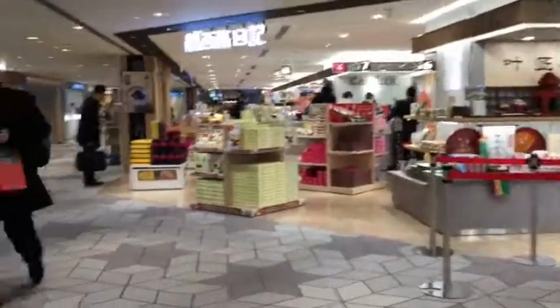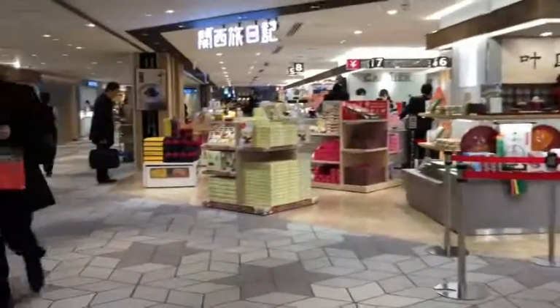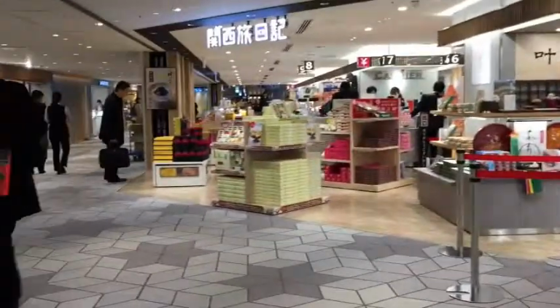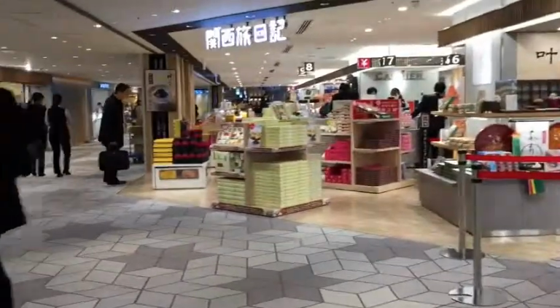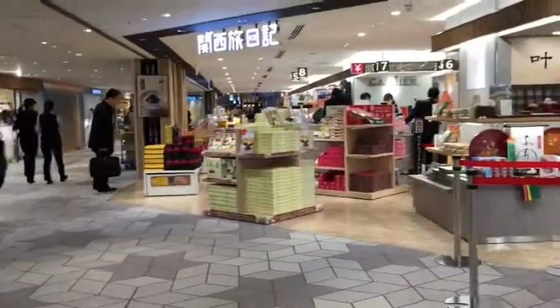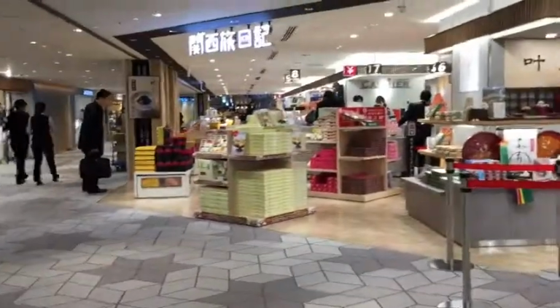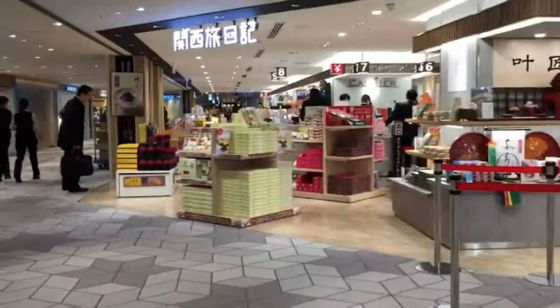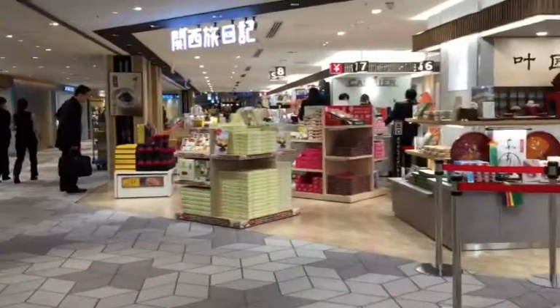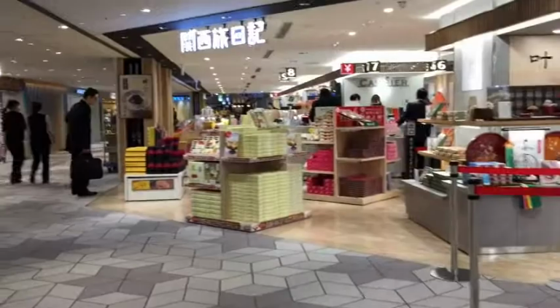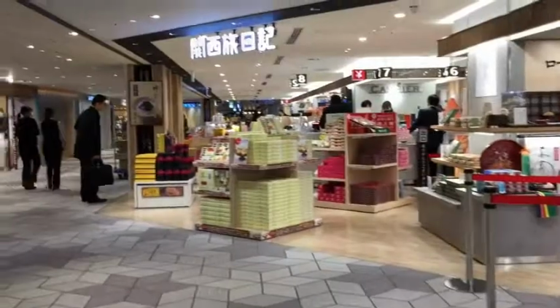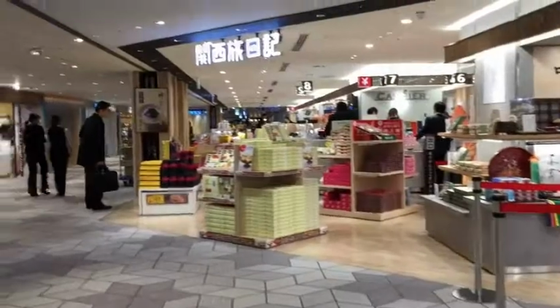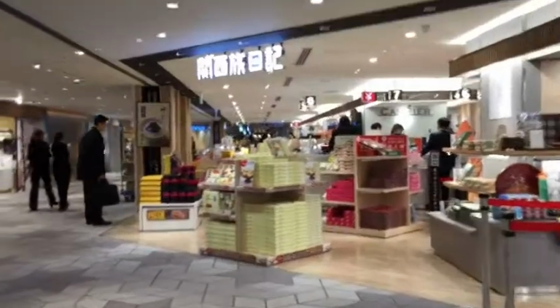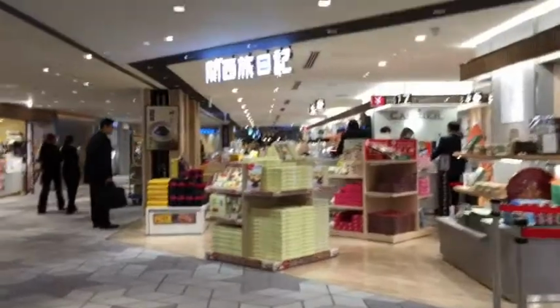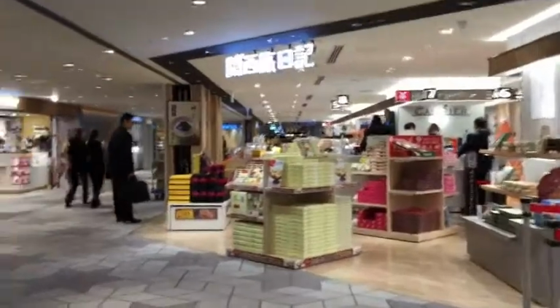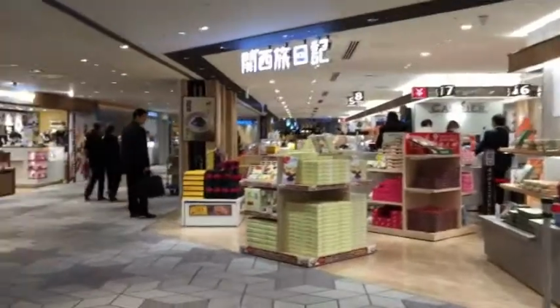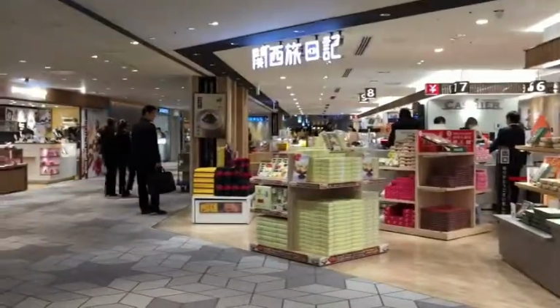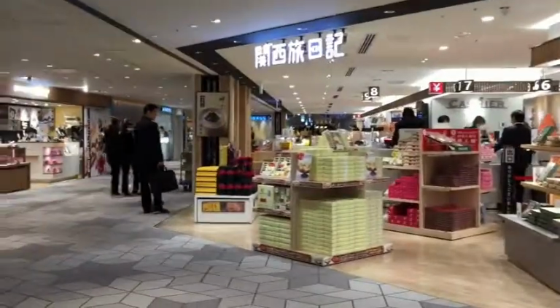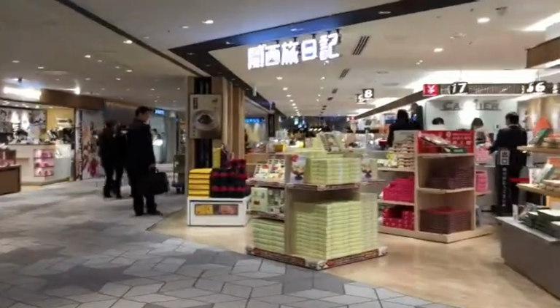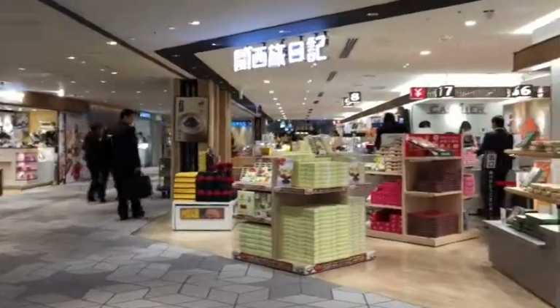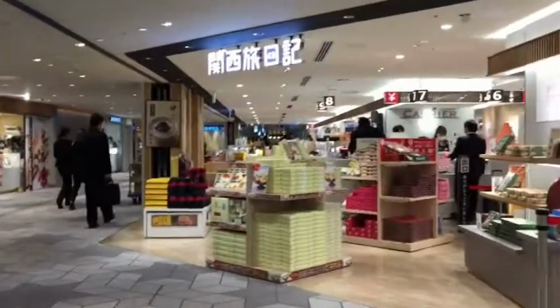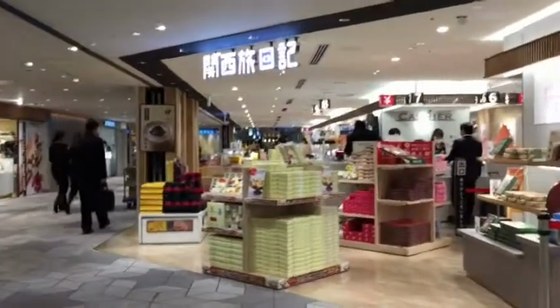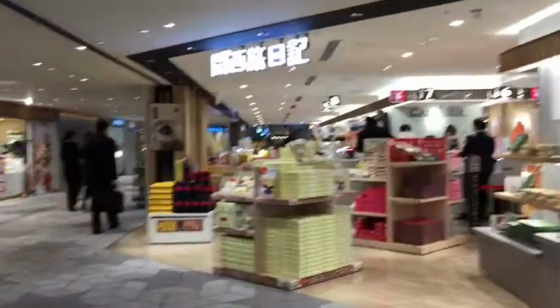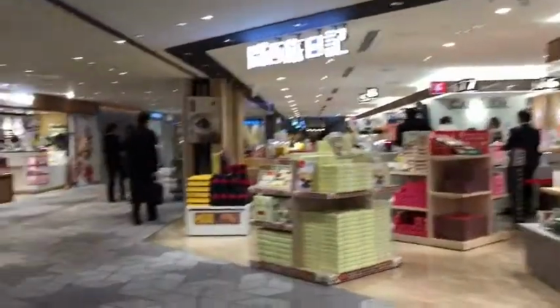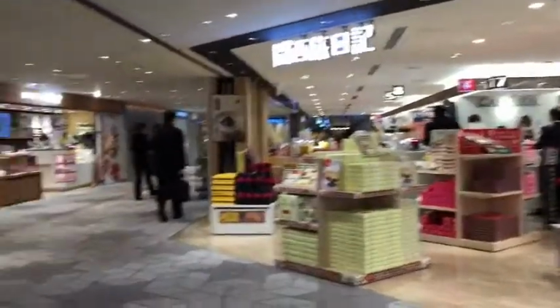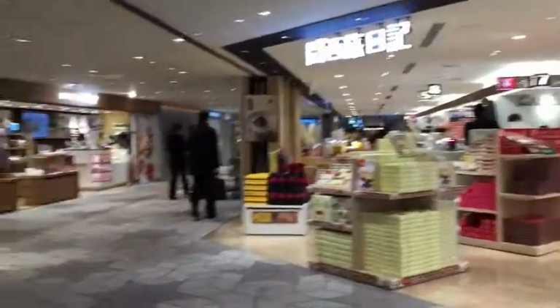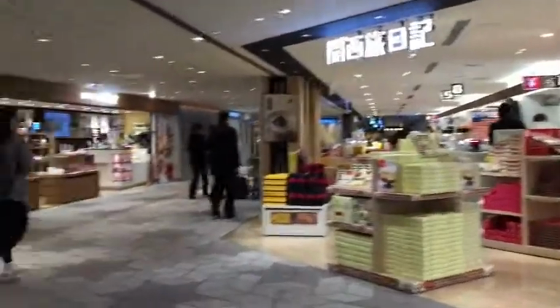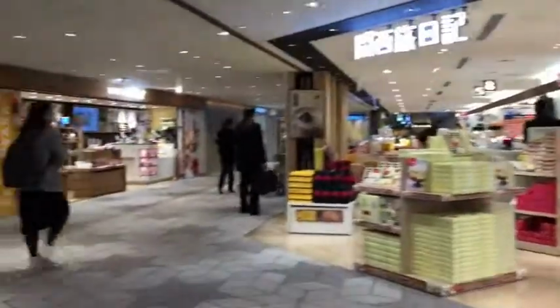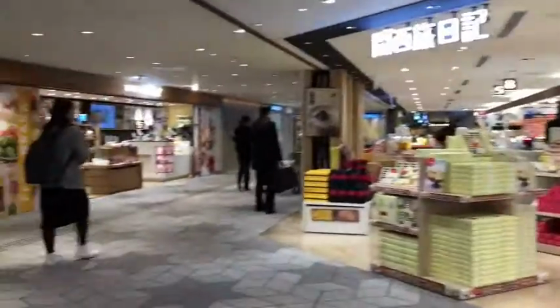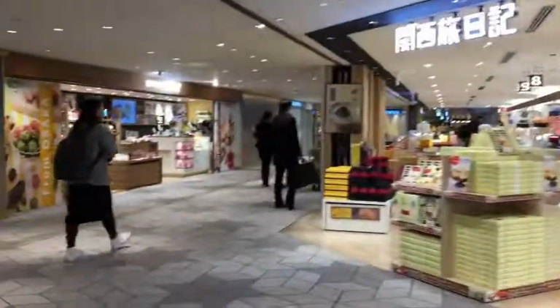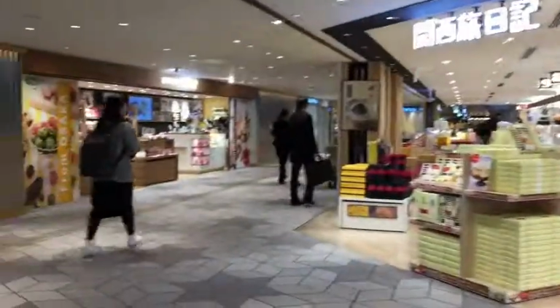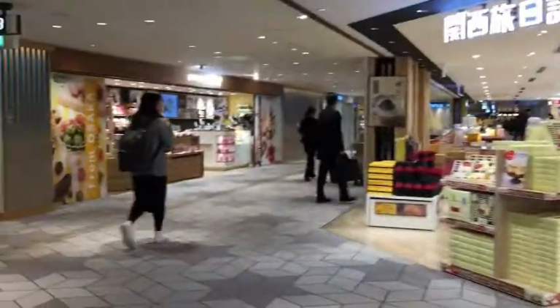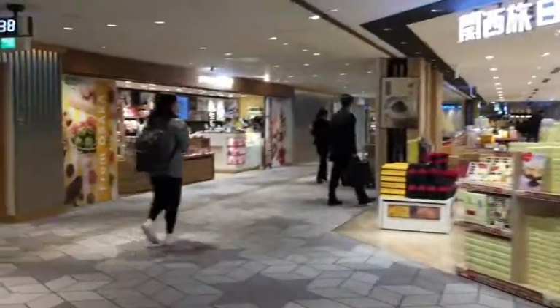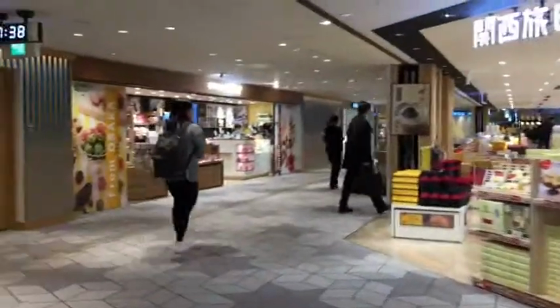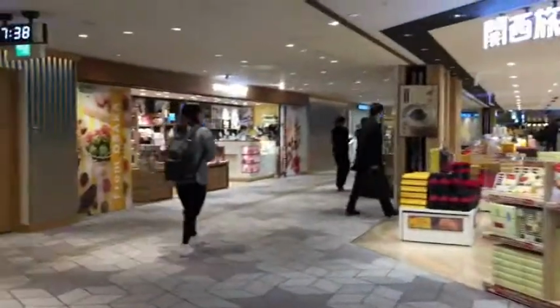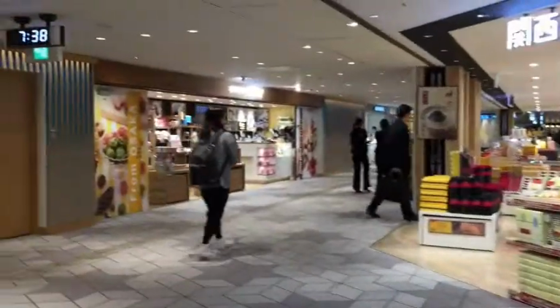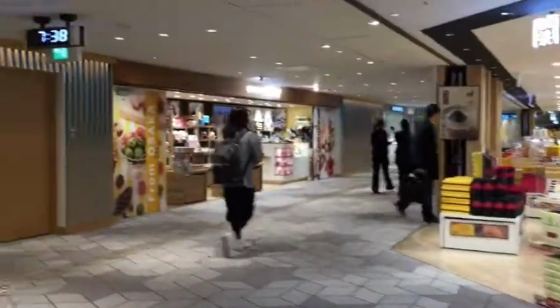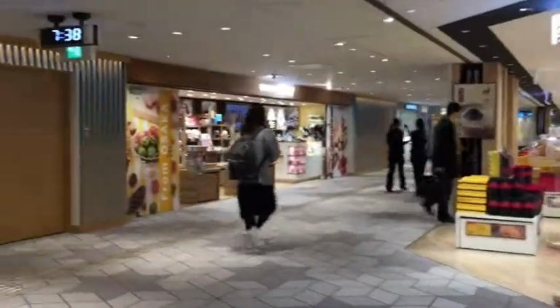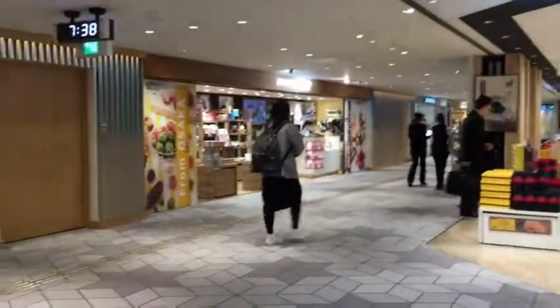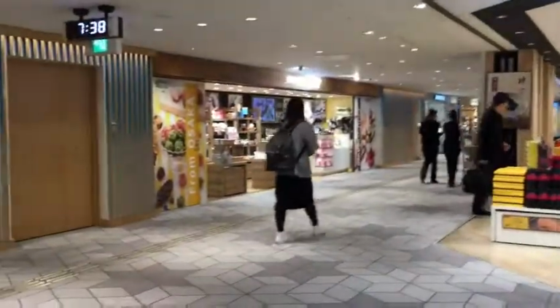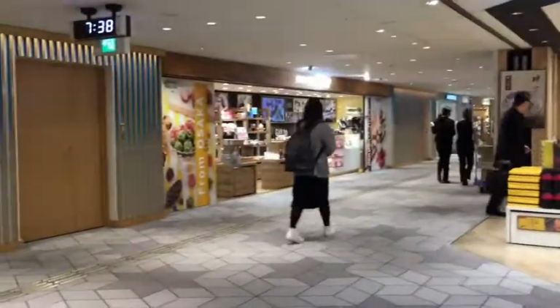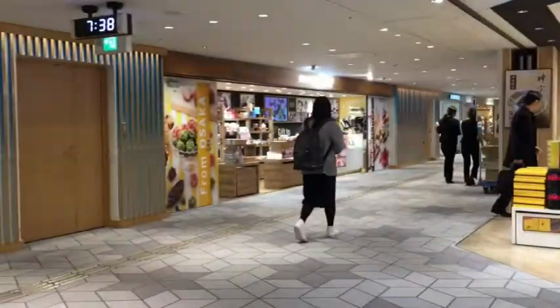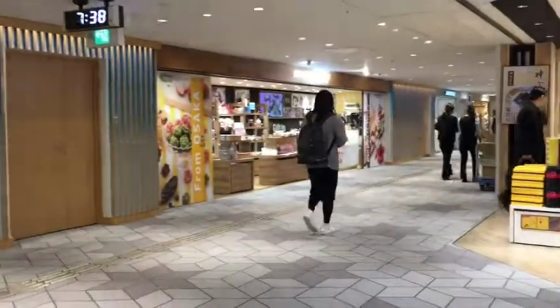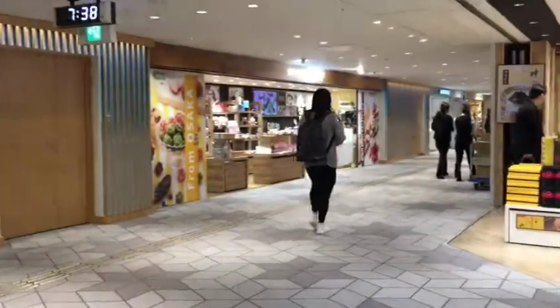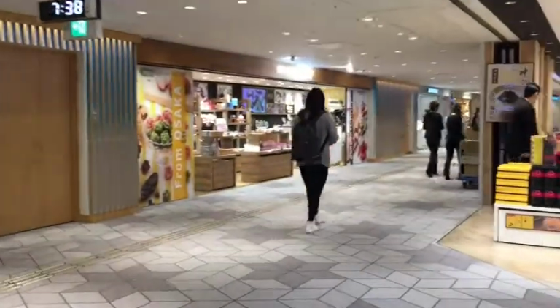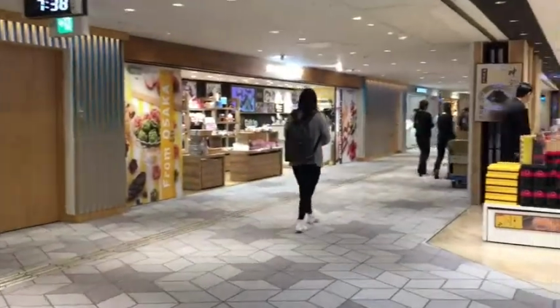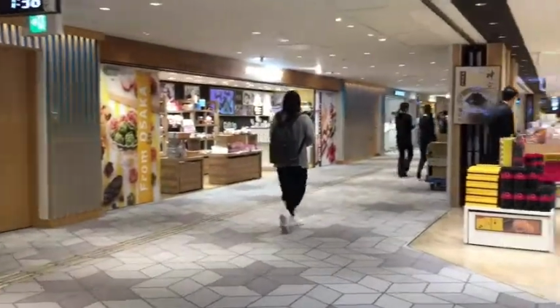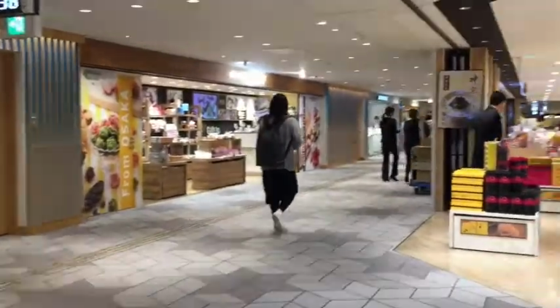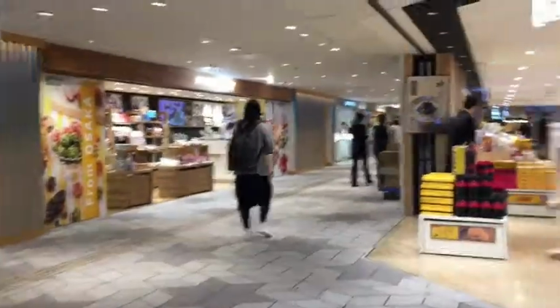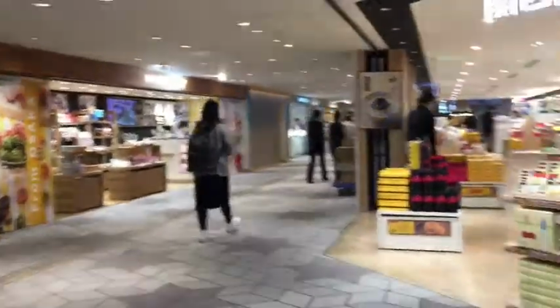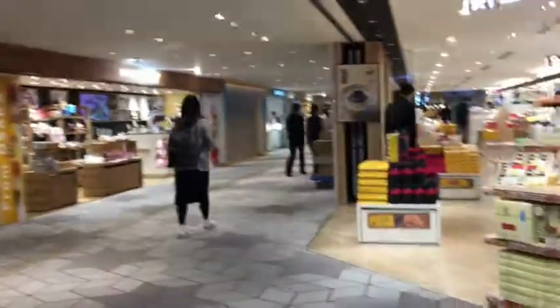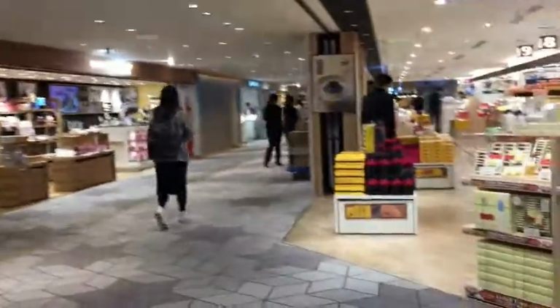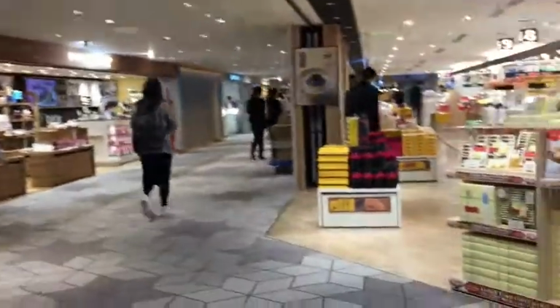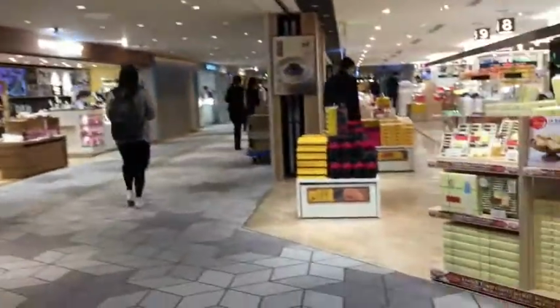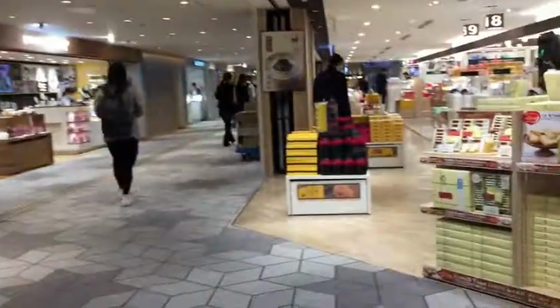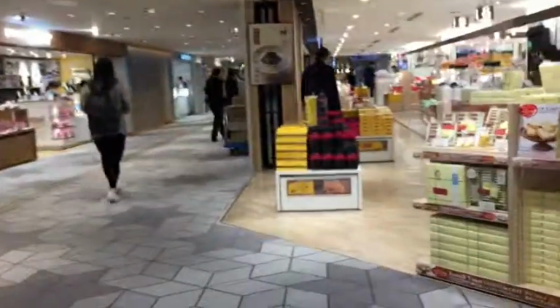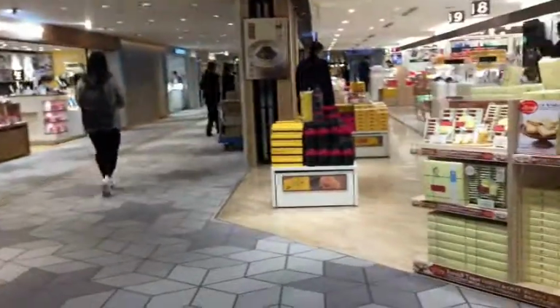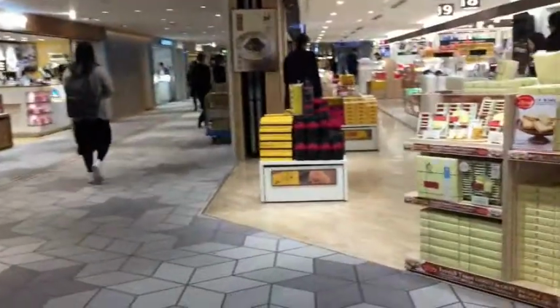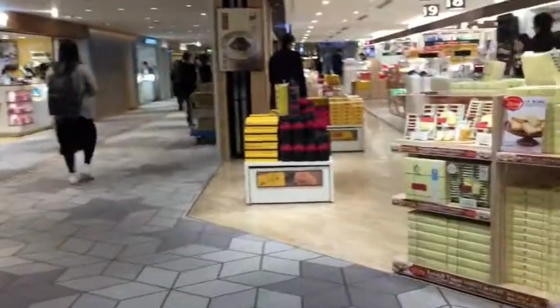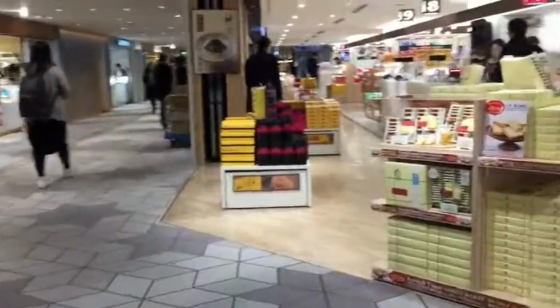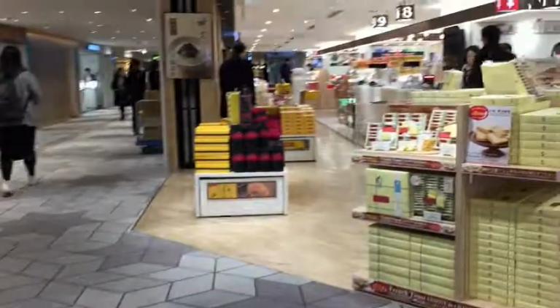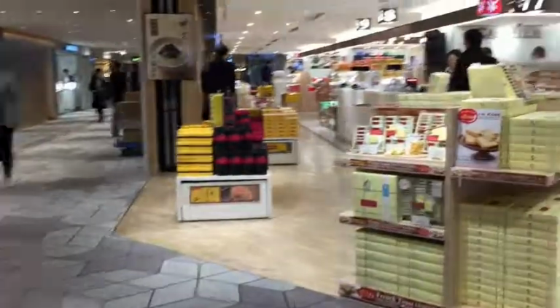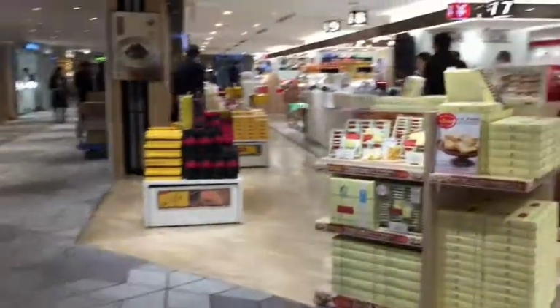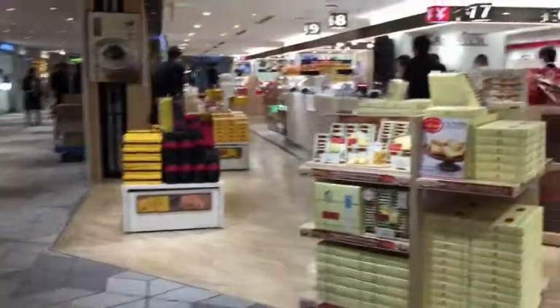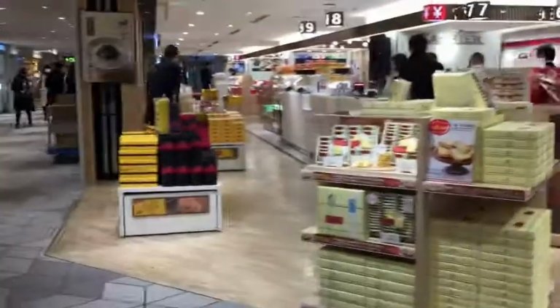Look at this — stores in Japanese airports offer a variety of things. Very welcoming.